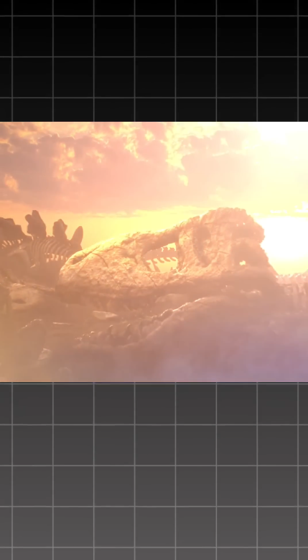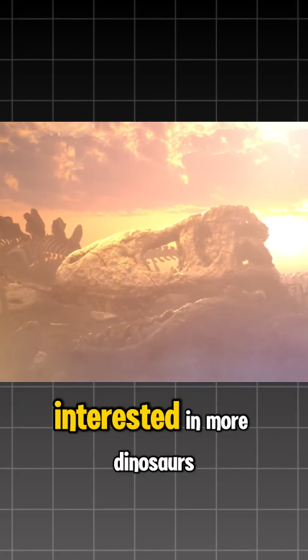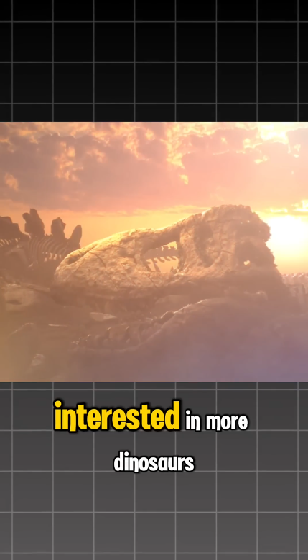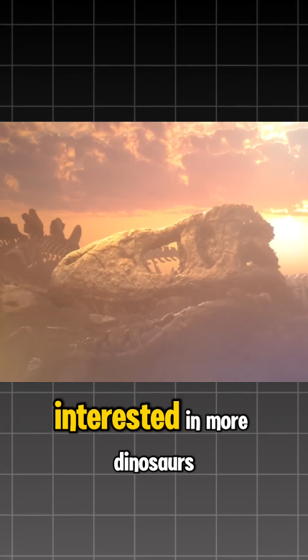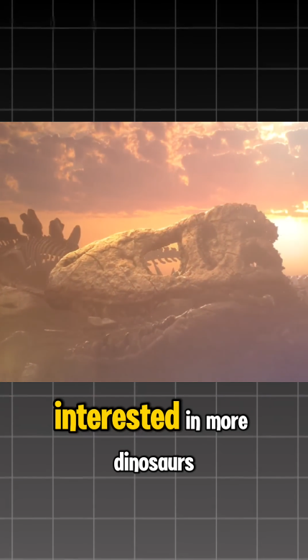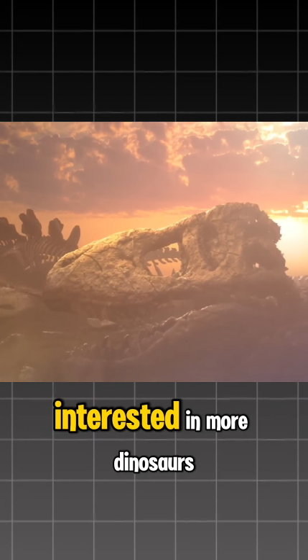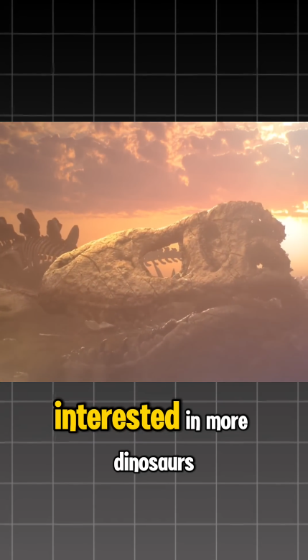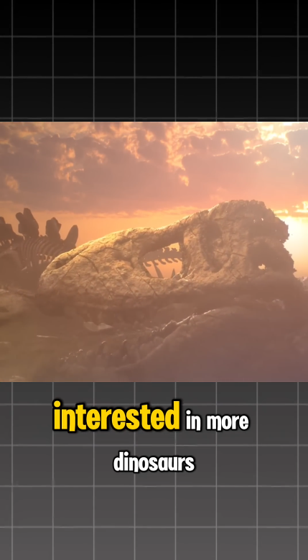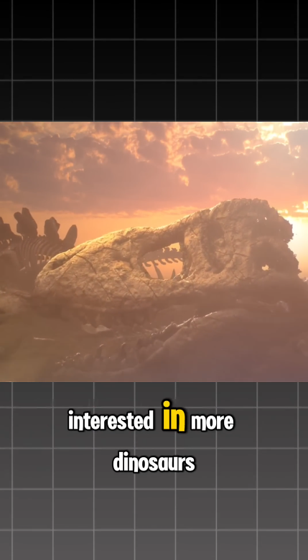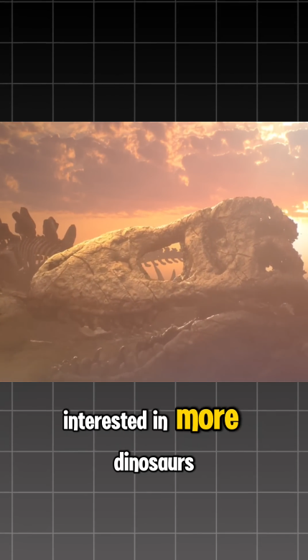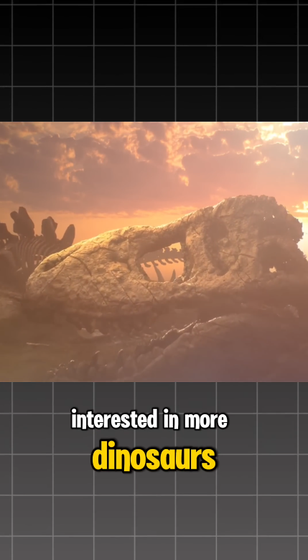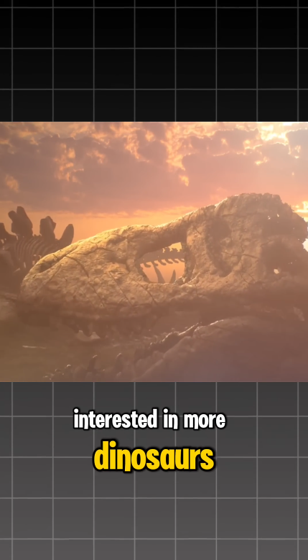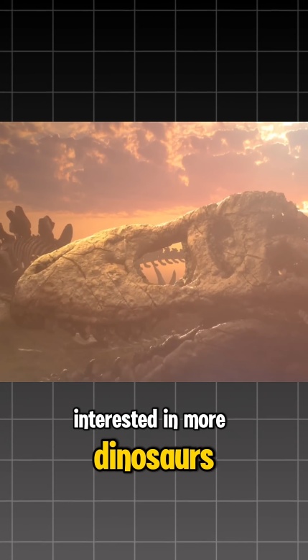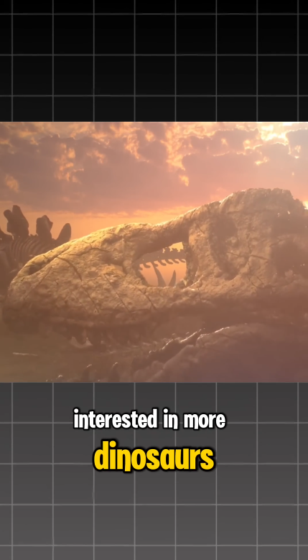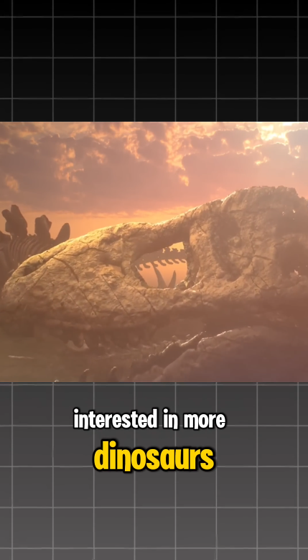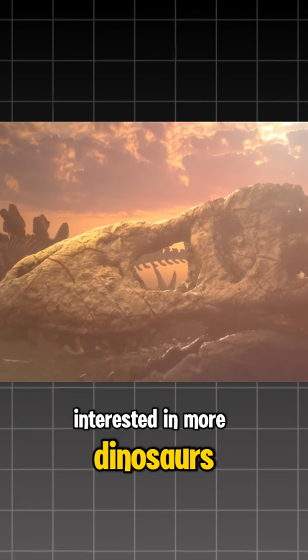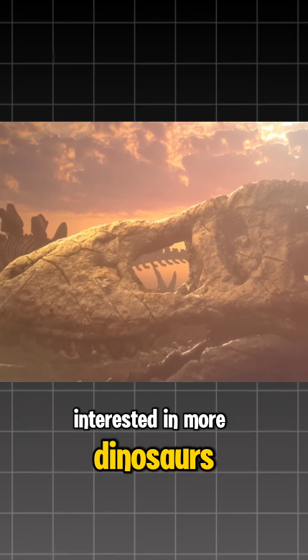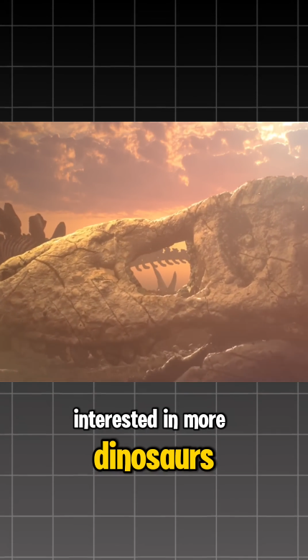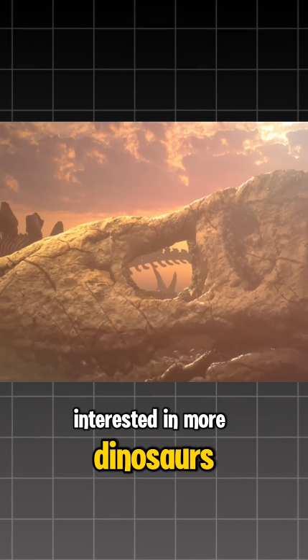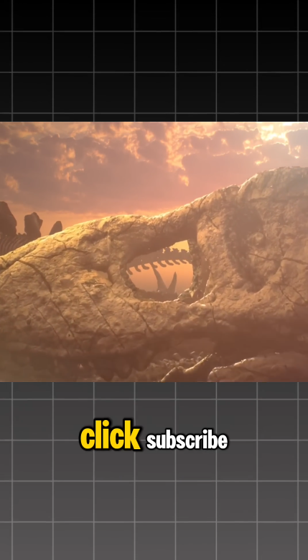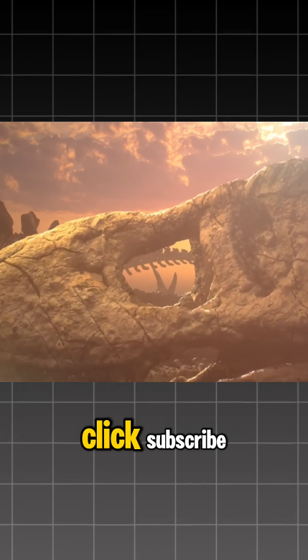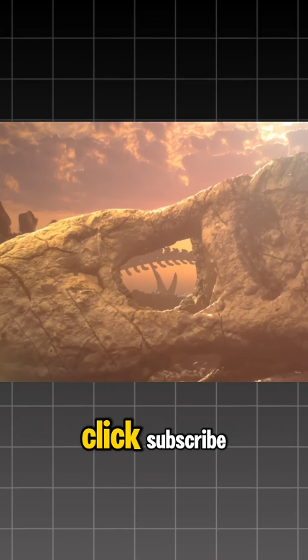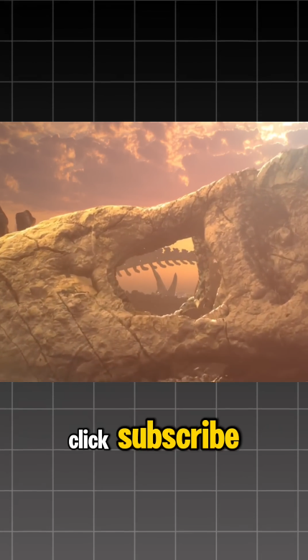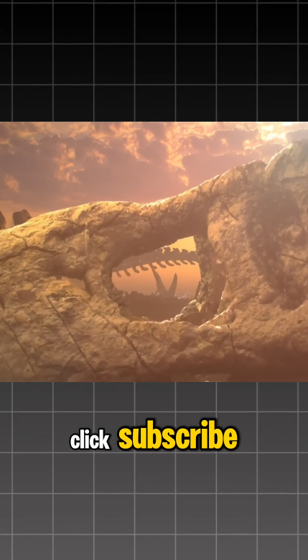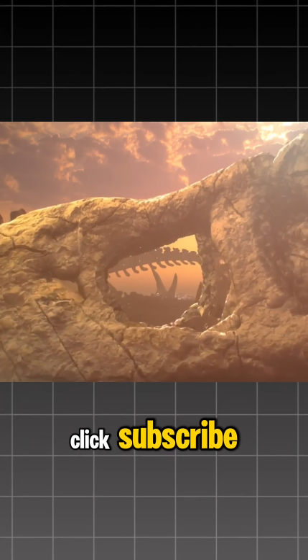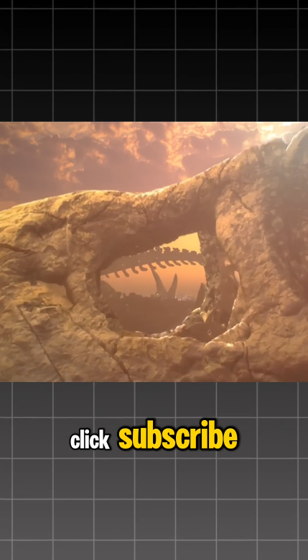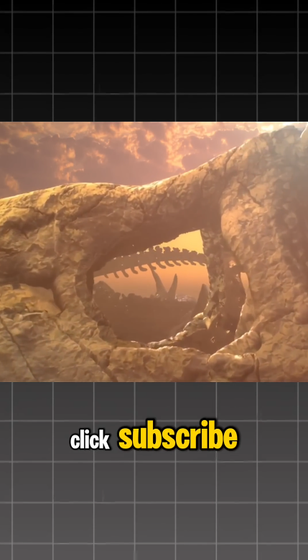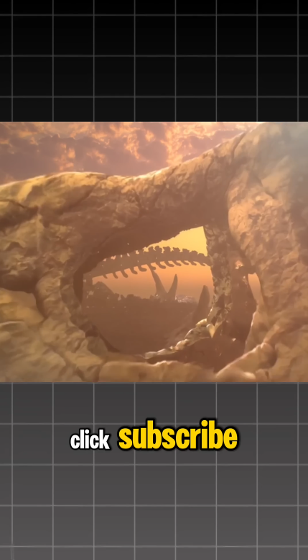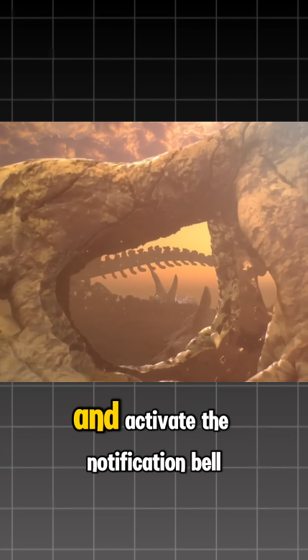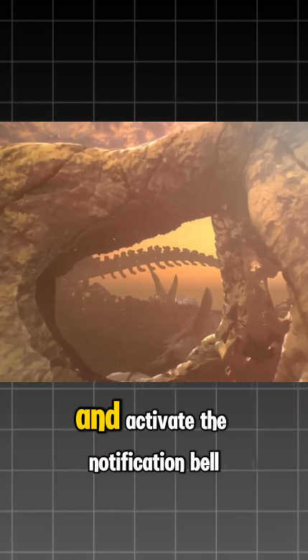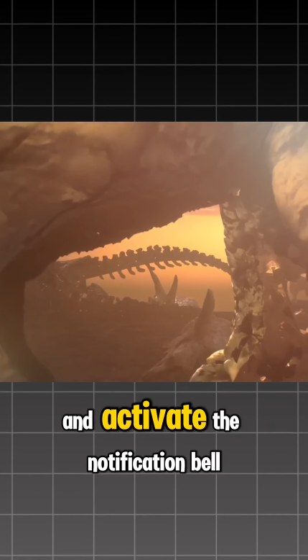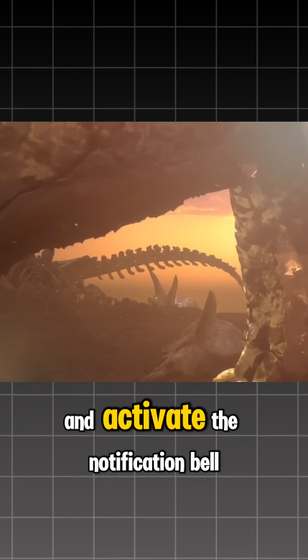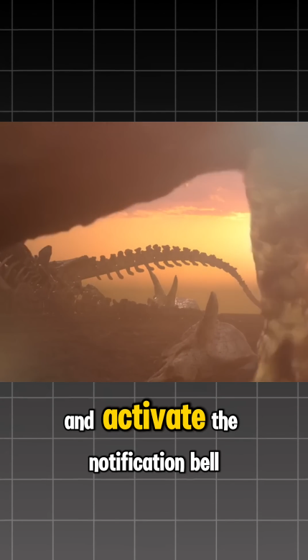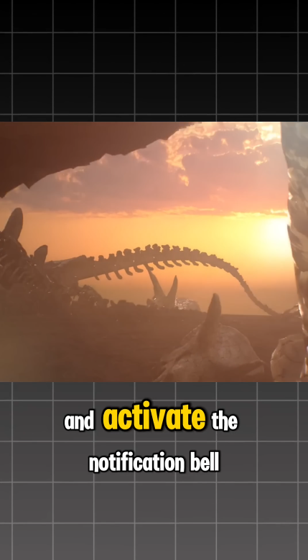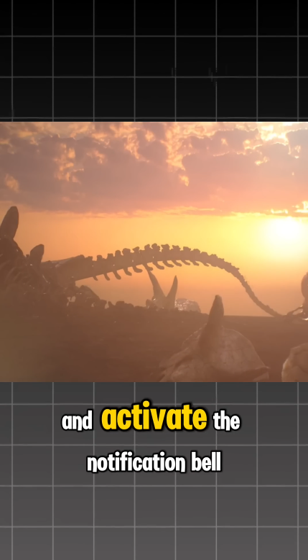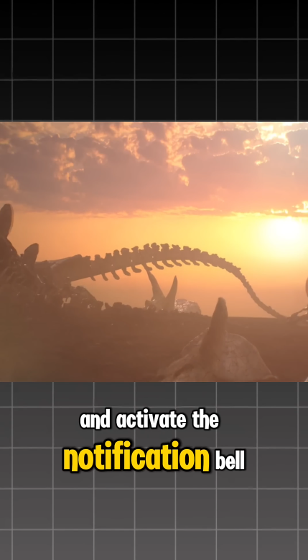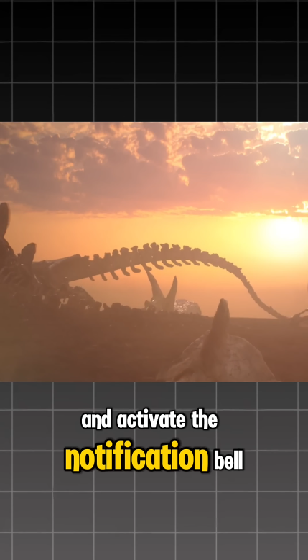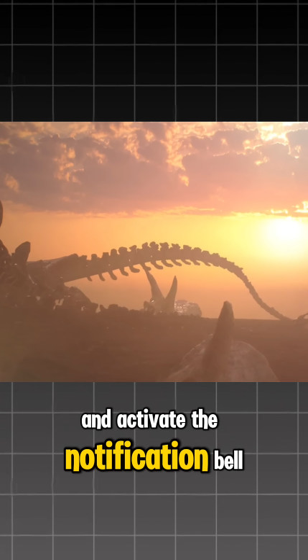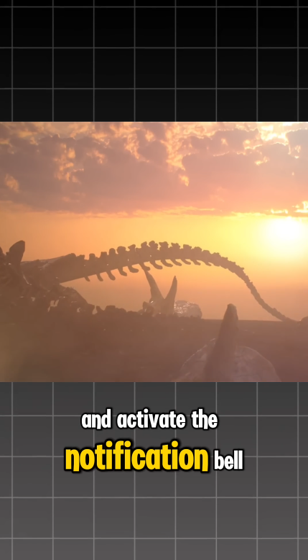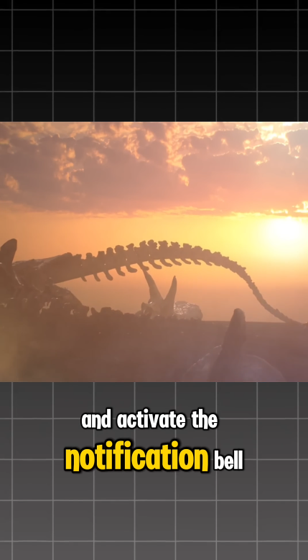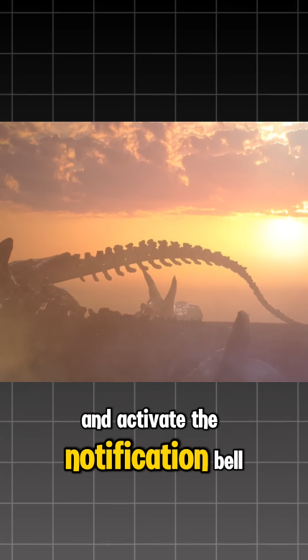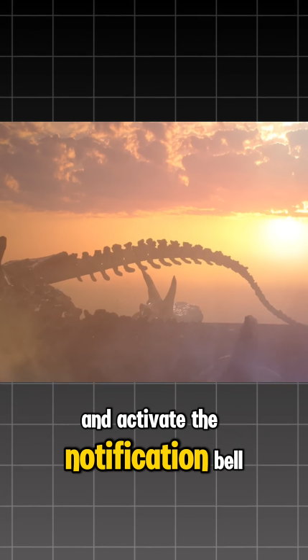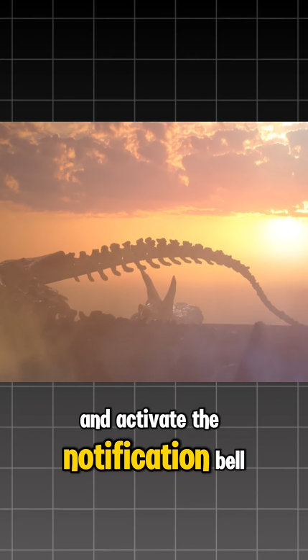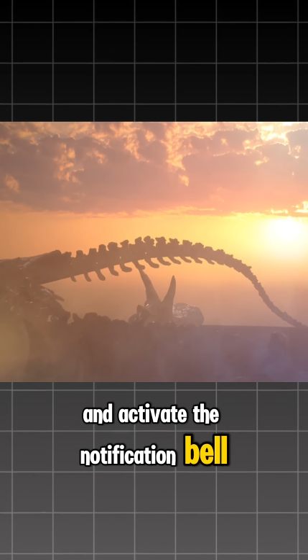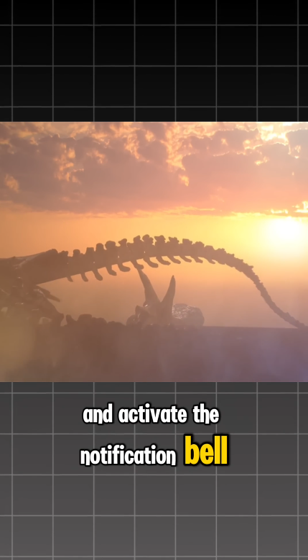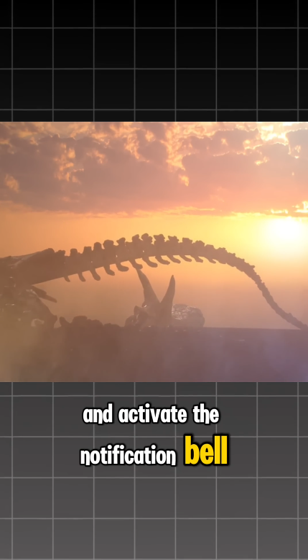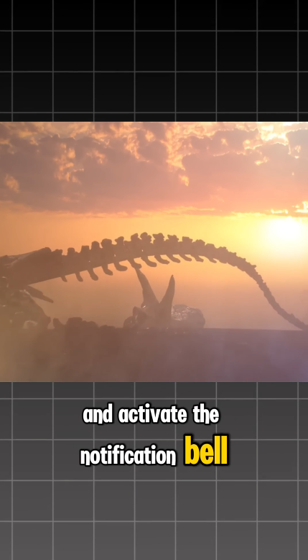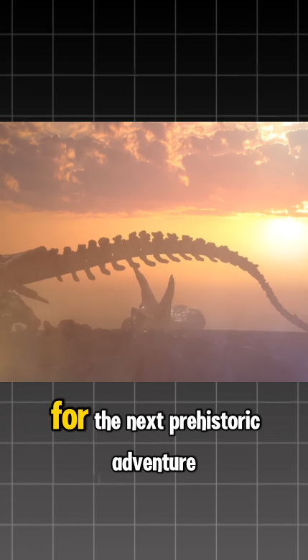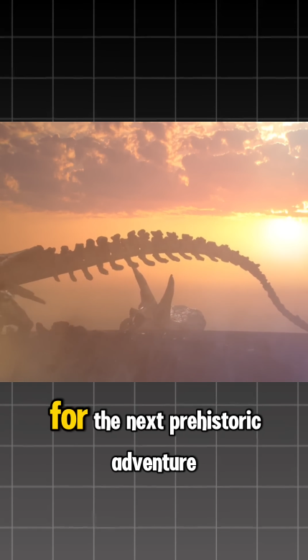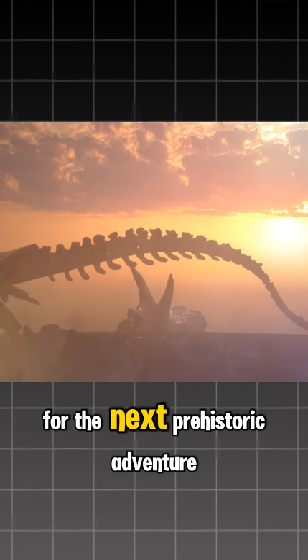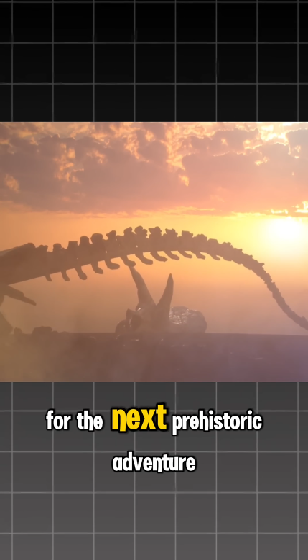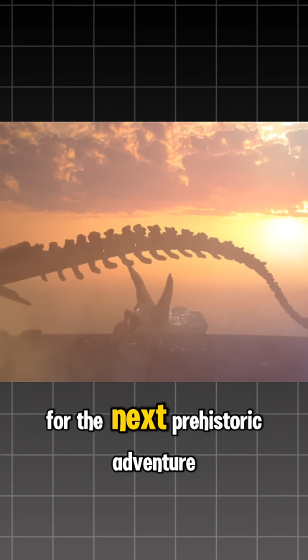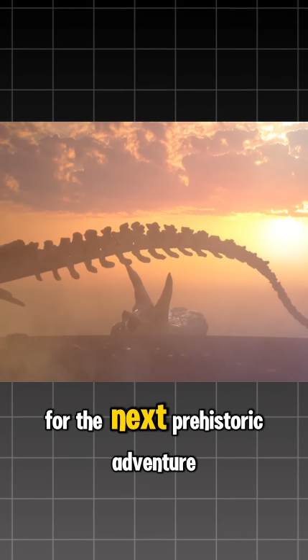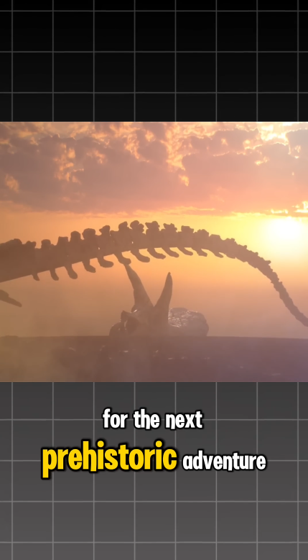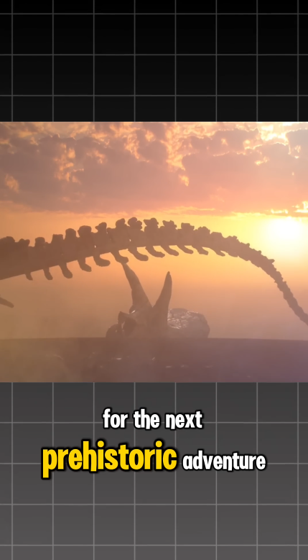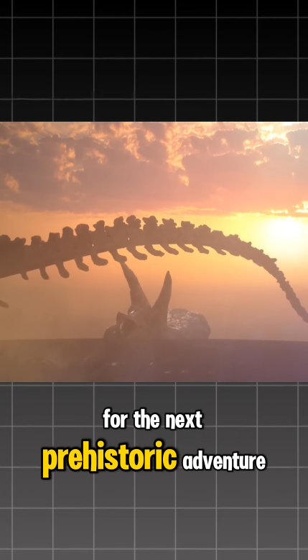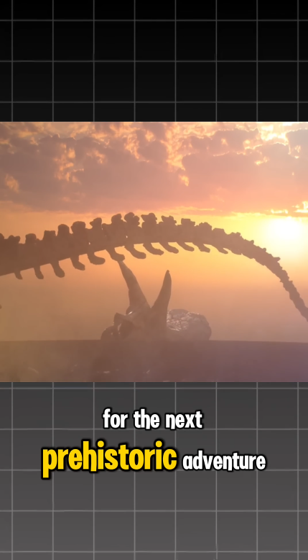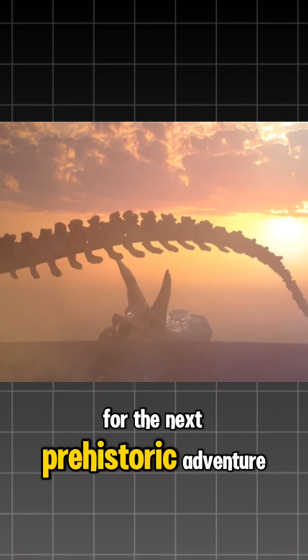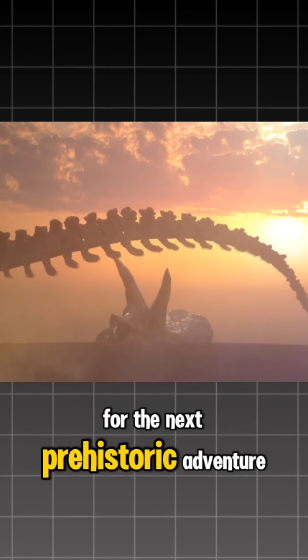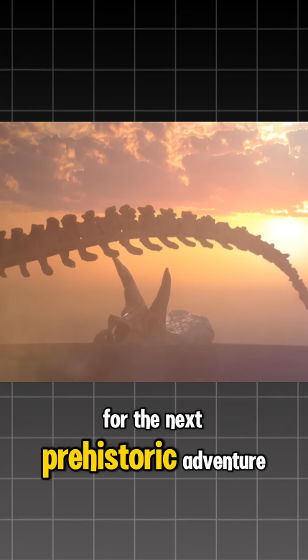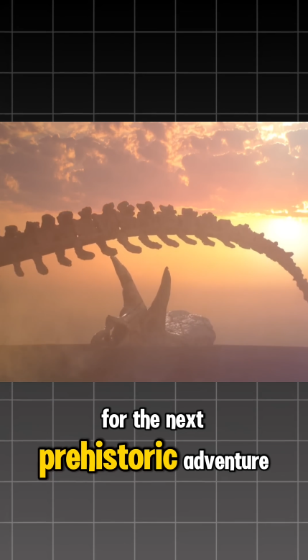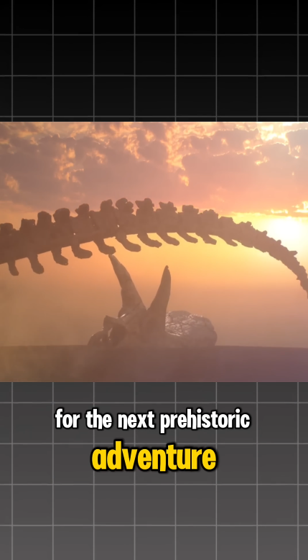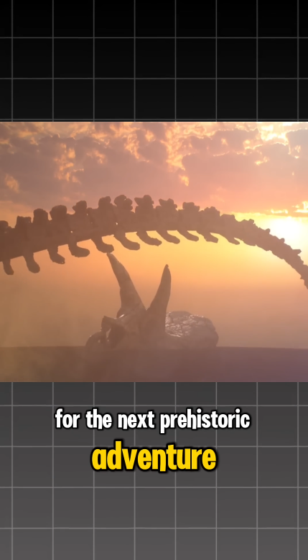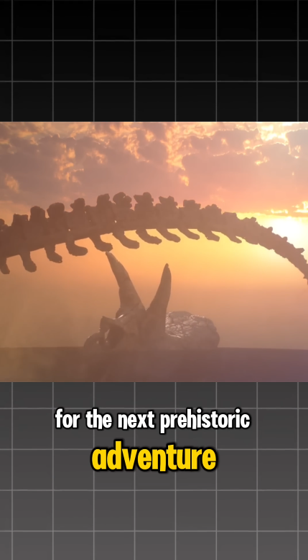Interested in more dinosaurs? Click subscribe and activate the notification bell for the next prehistoric adventure.